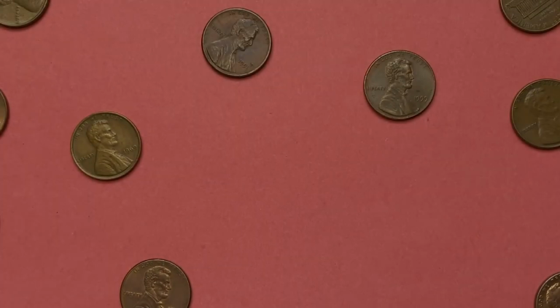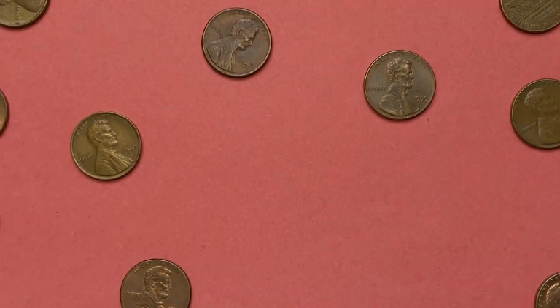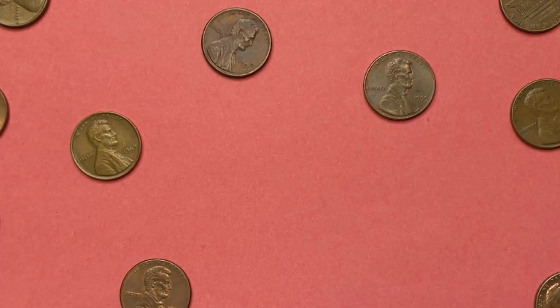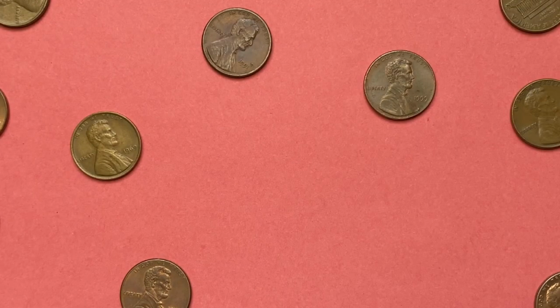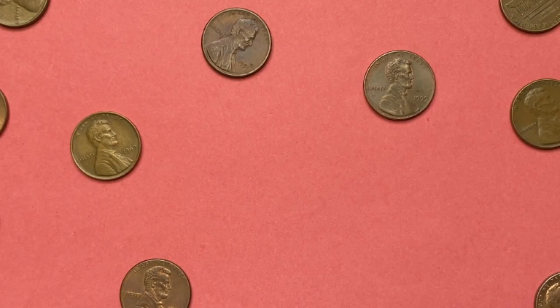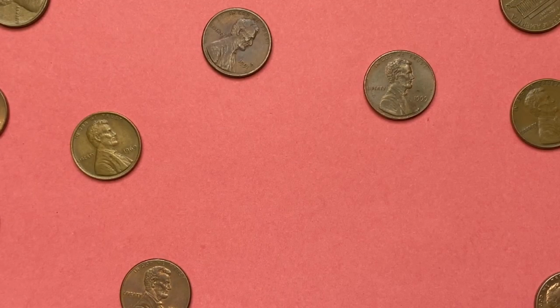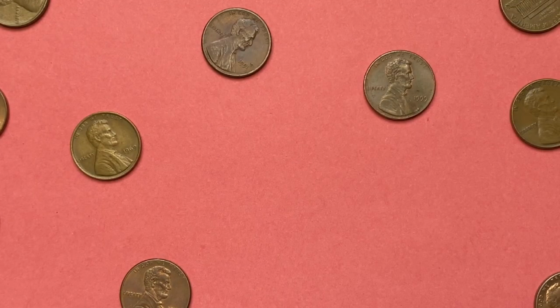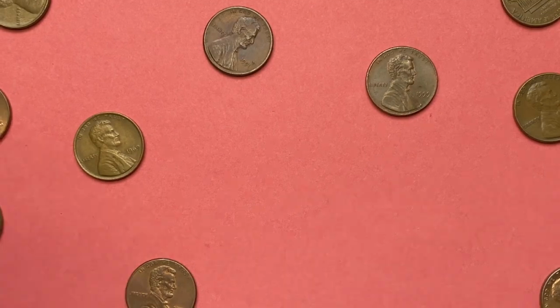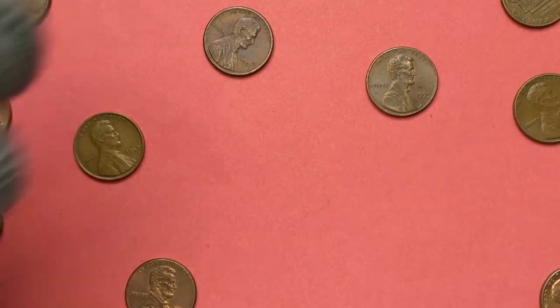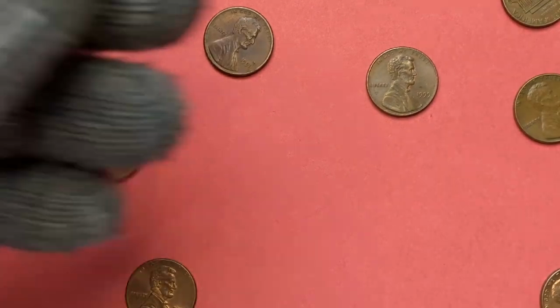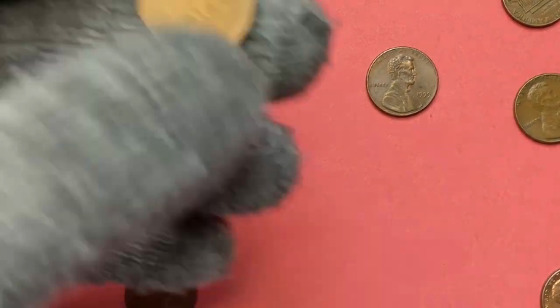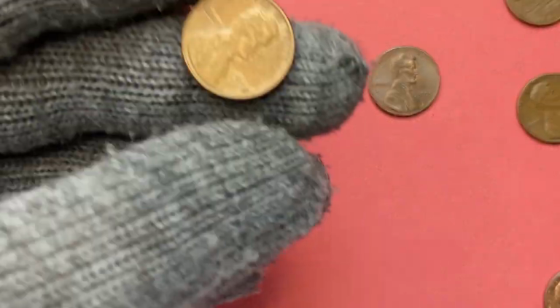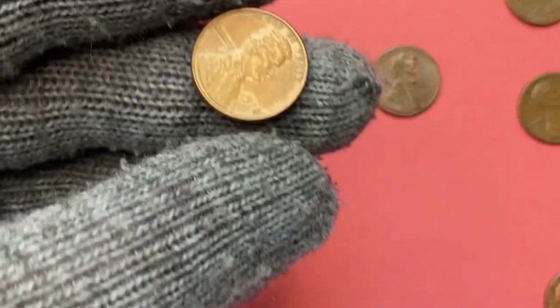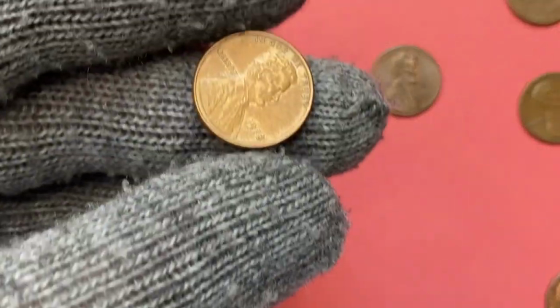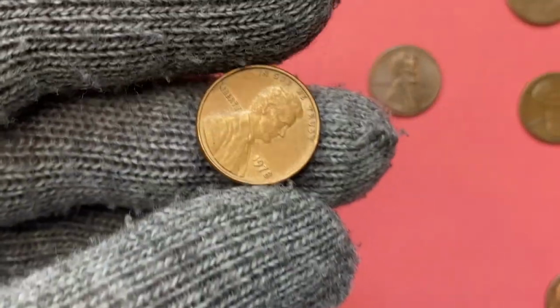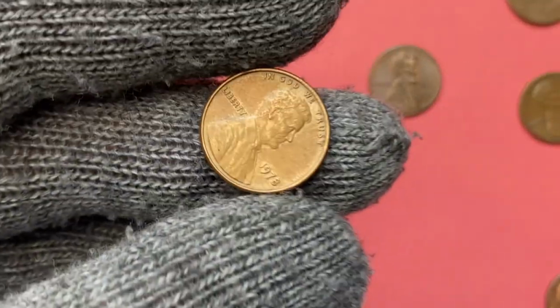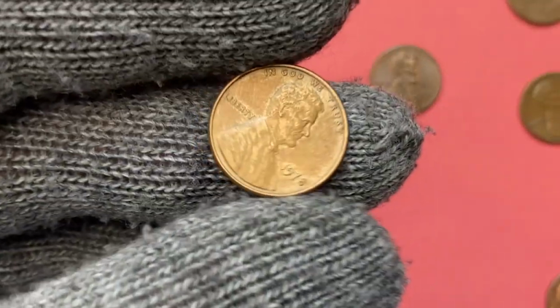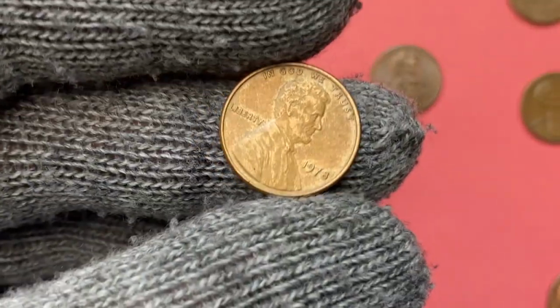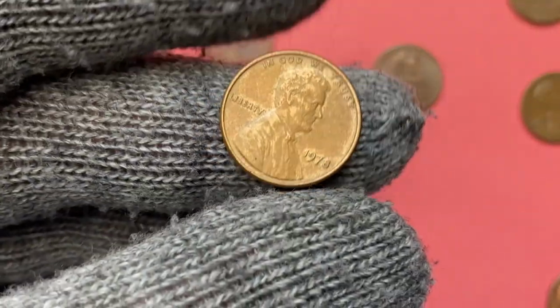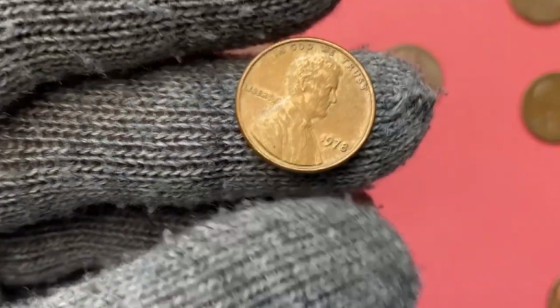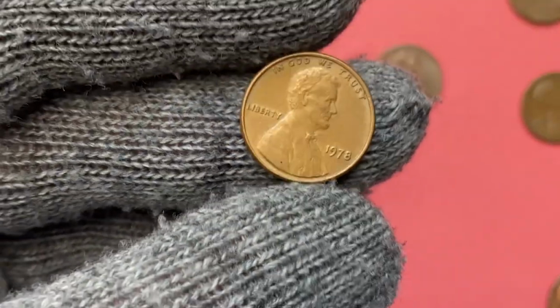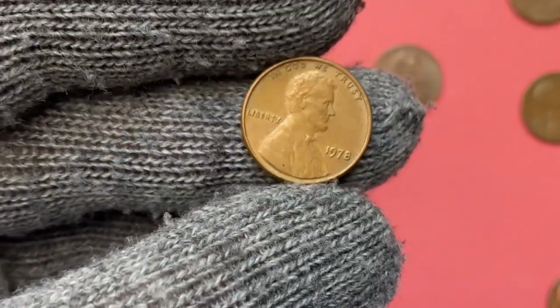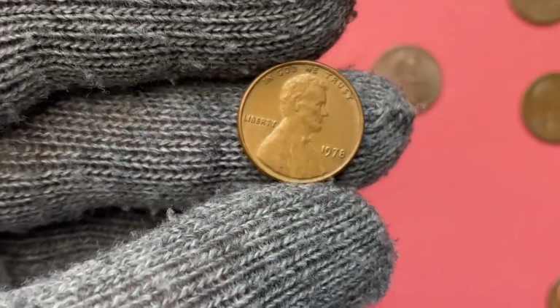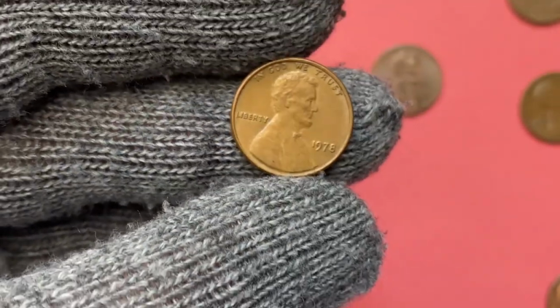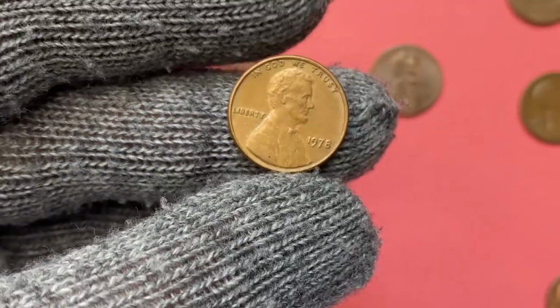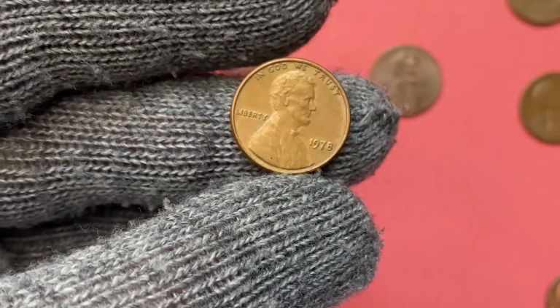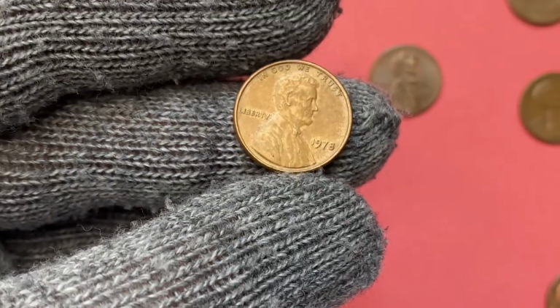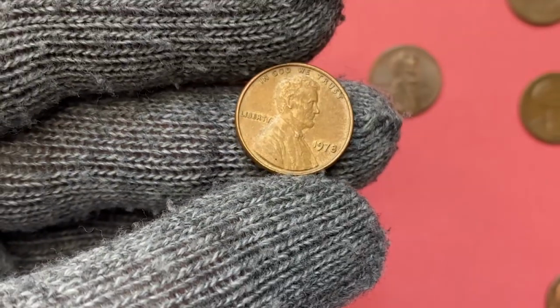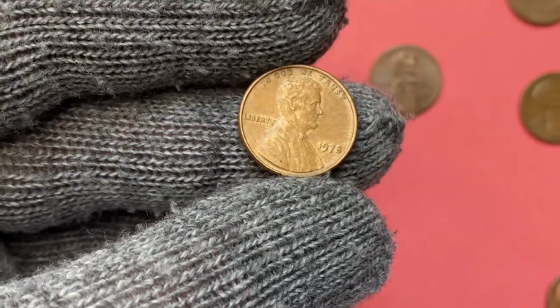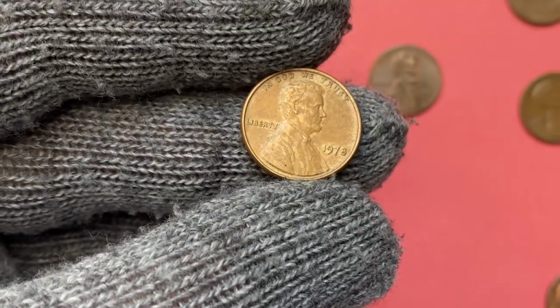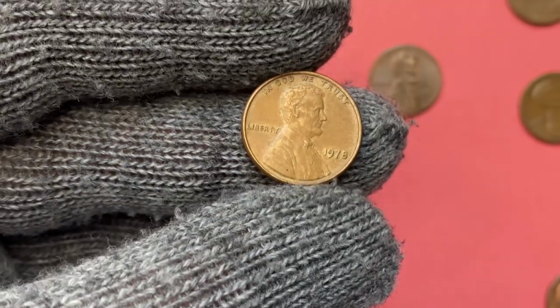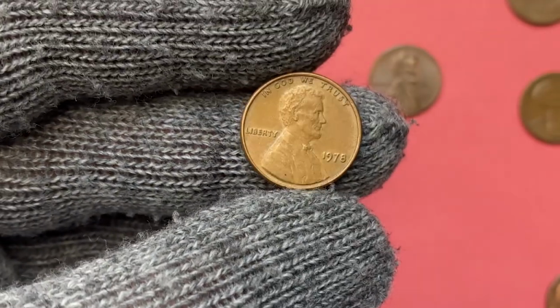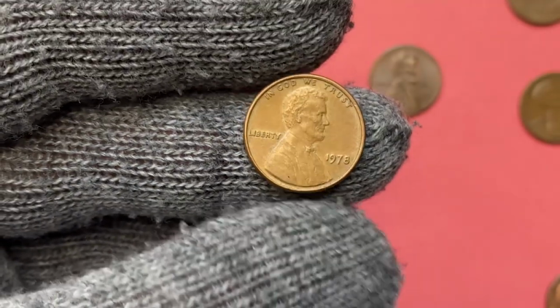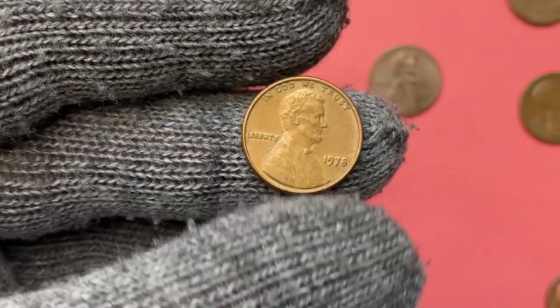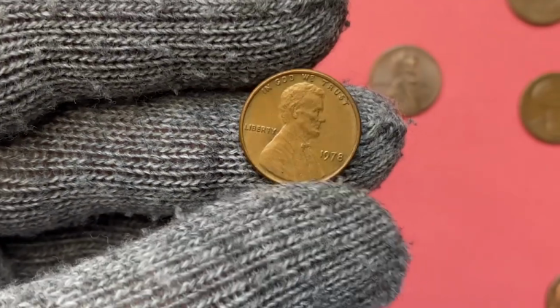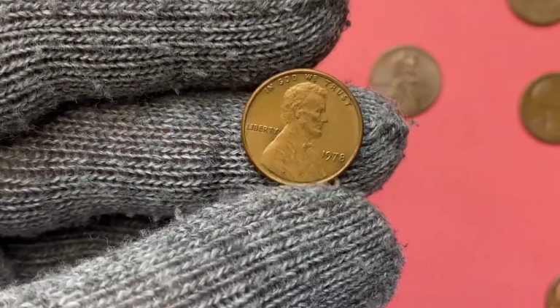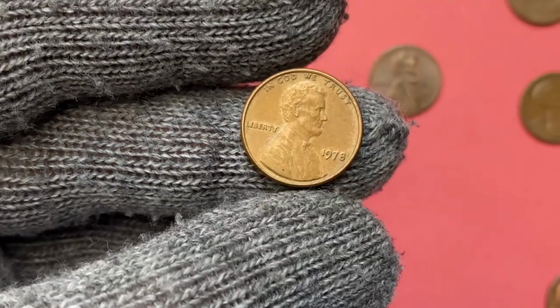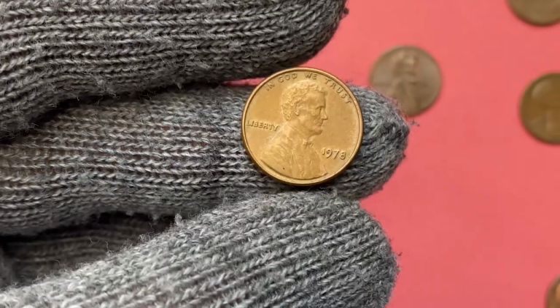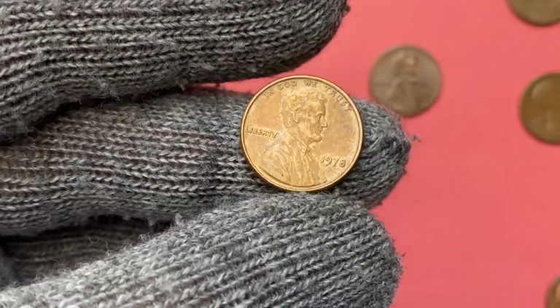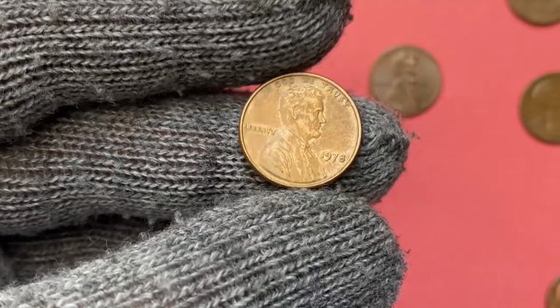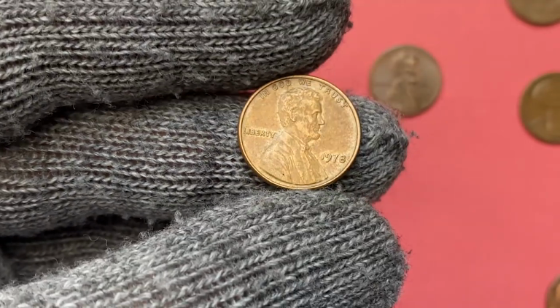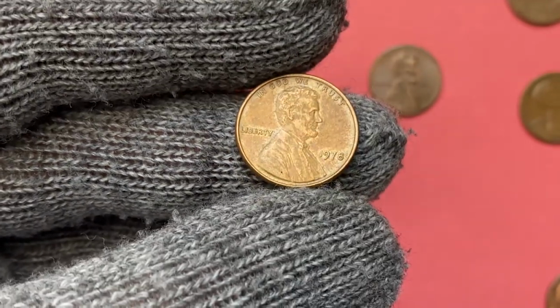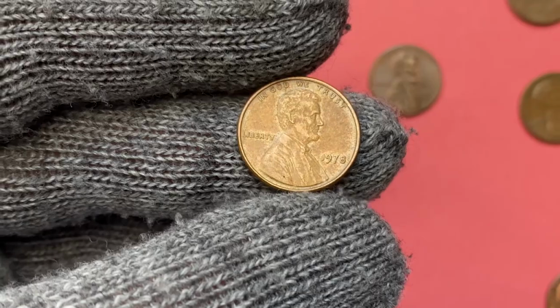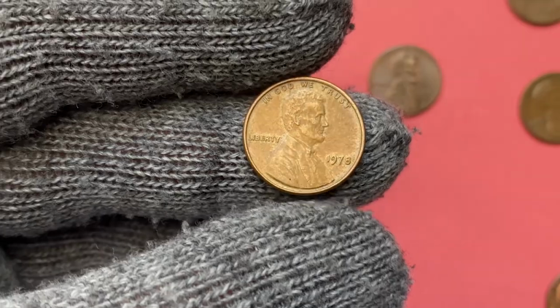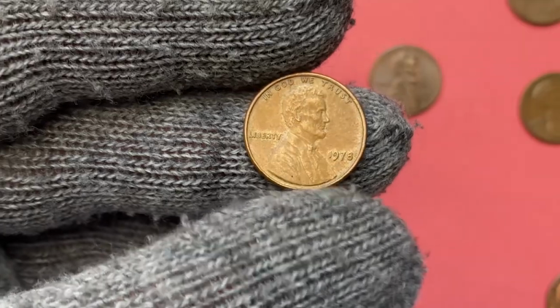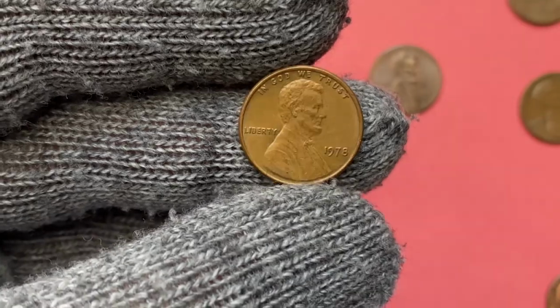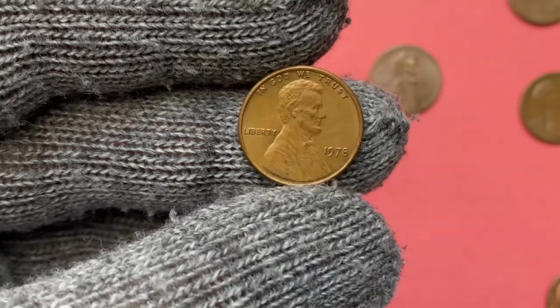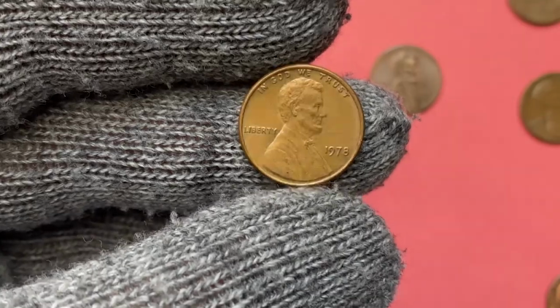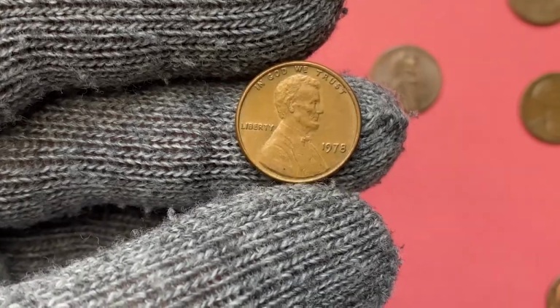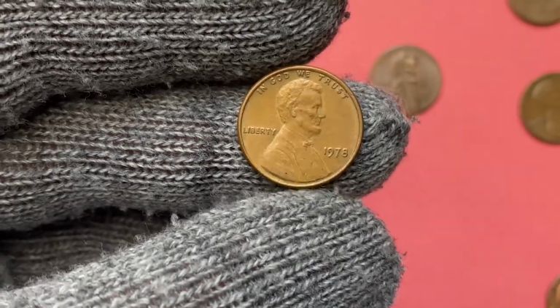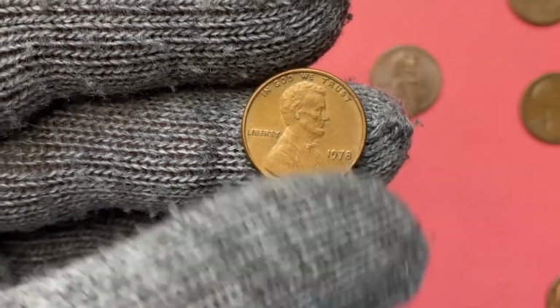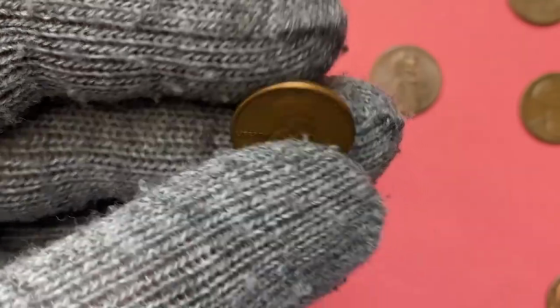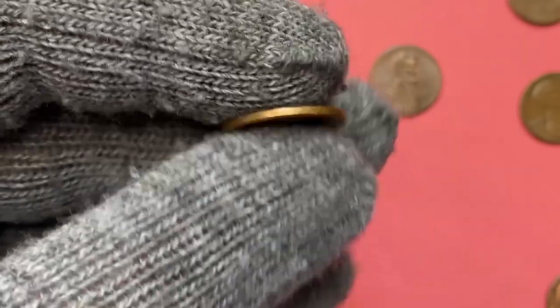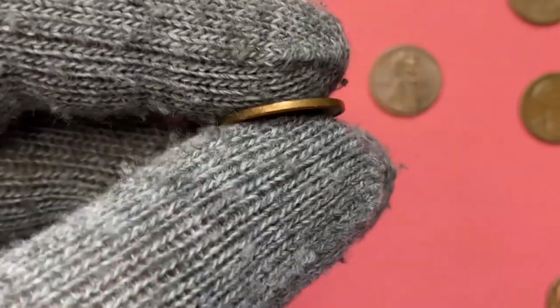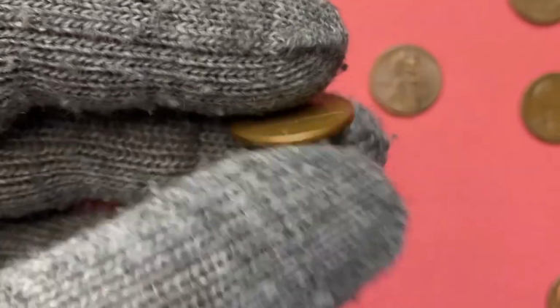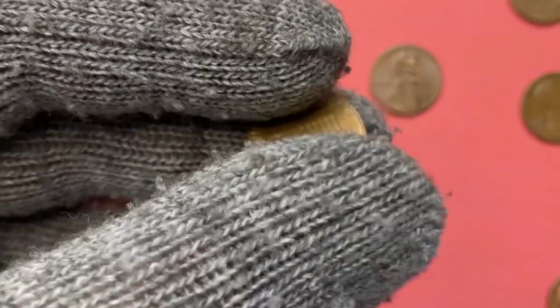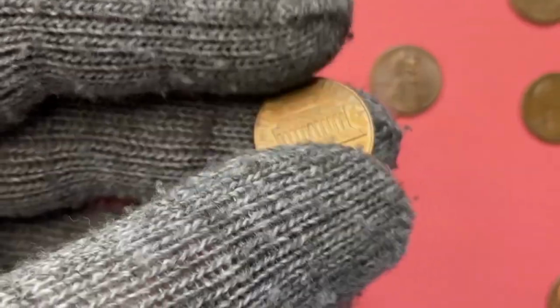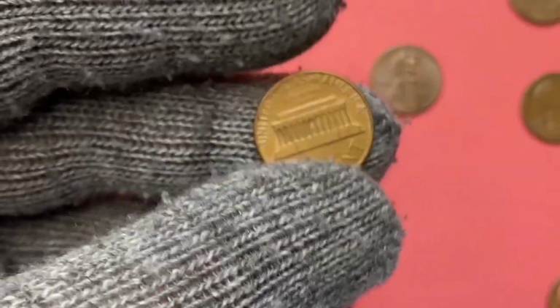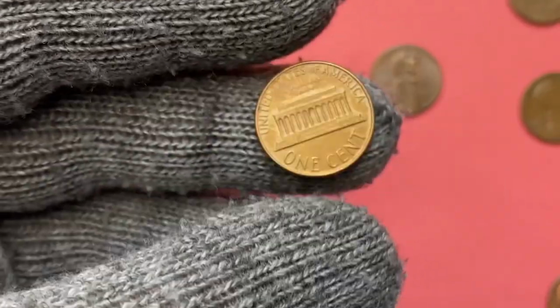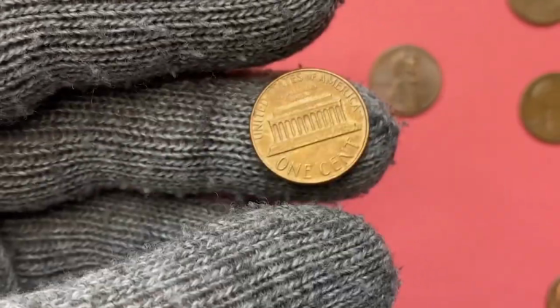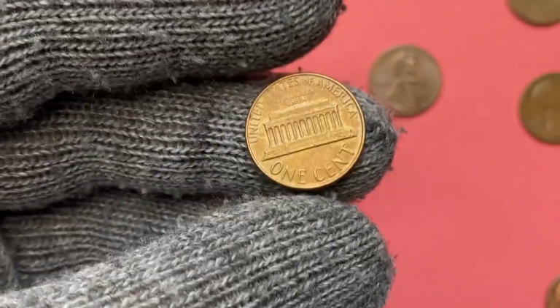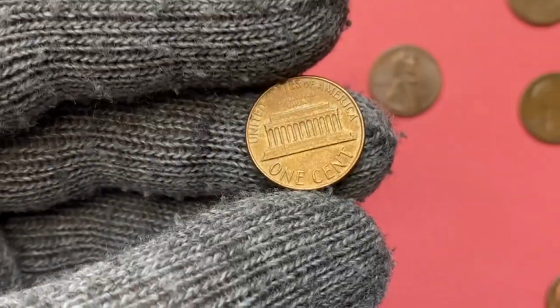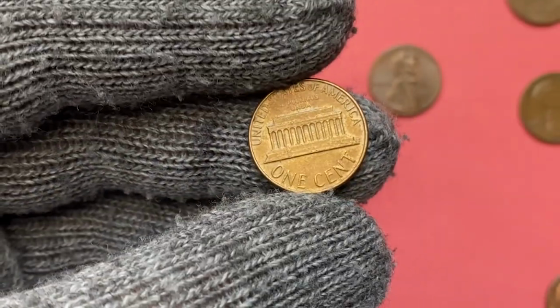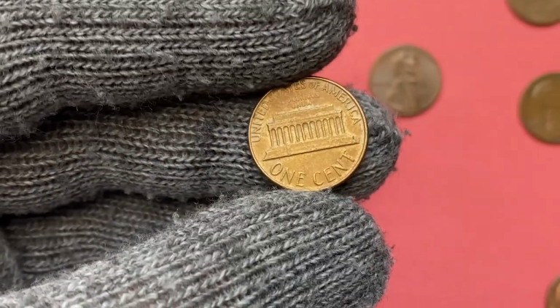What's up guys, presenting you another charming Lincoln penny from our collection — a 1978 Lincoln cent from Philadelphia.